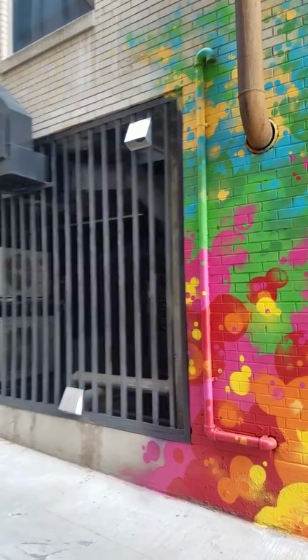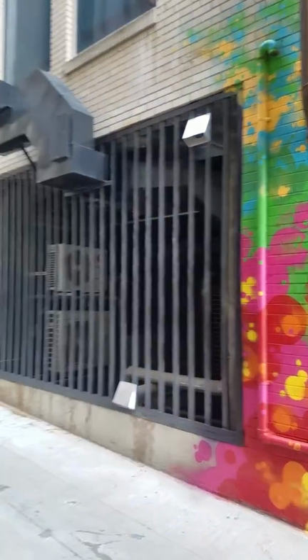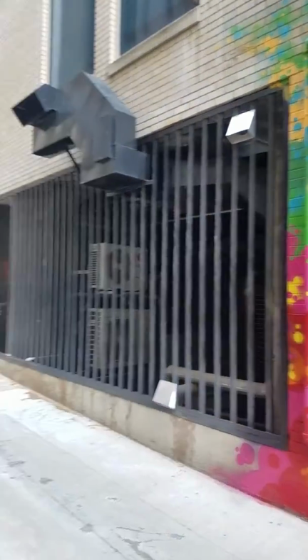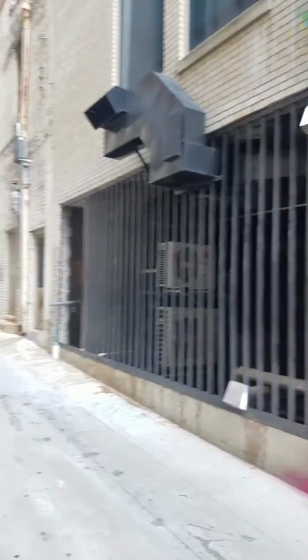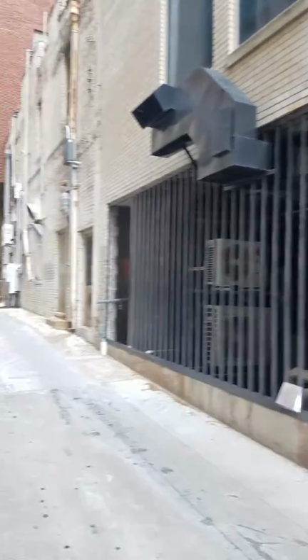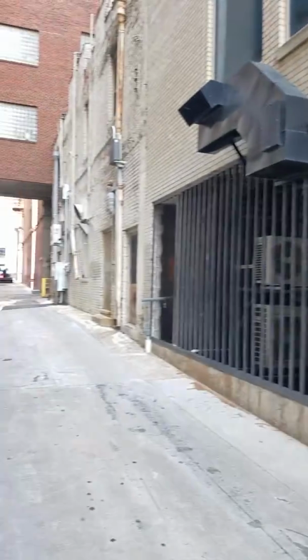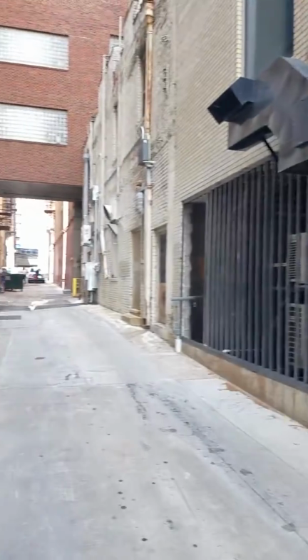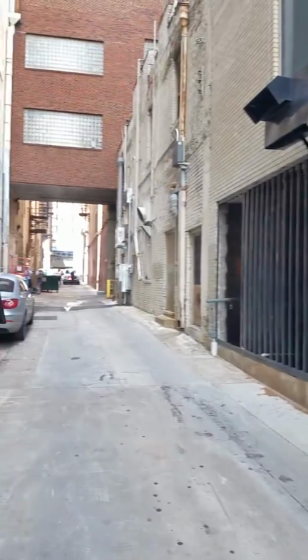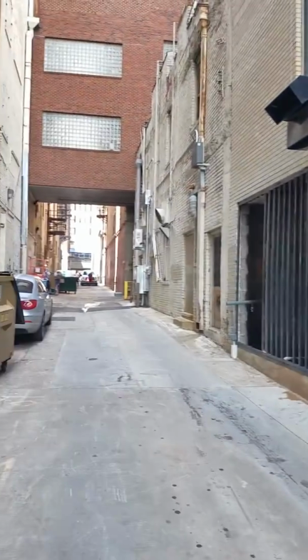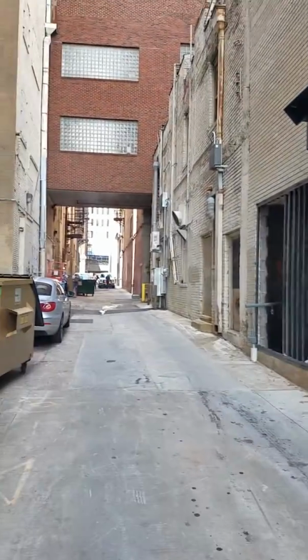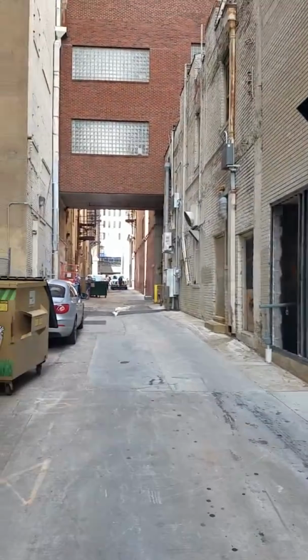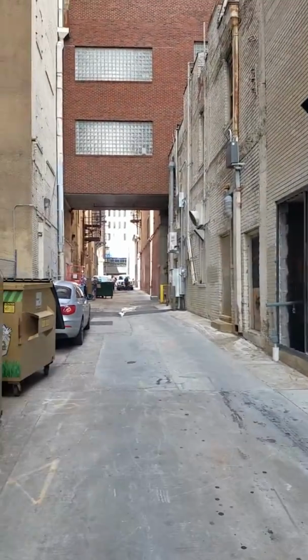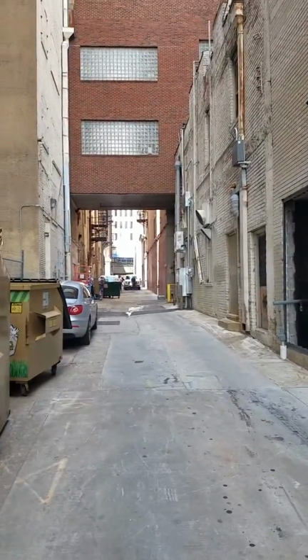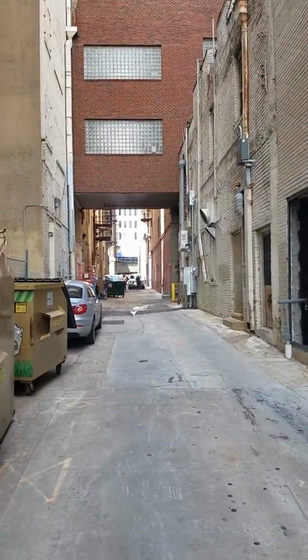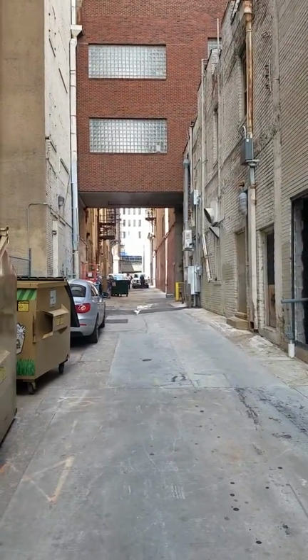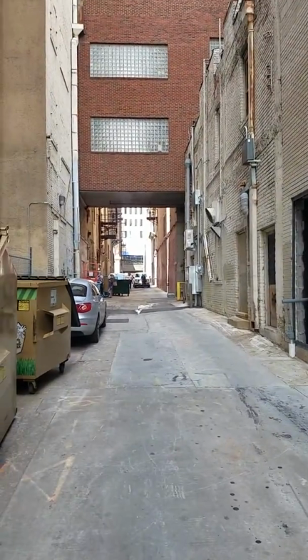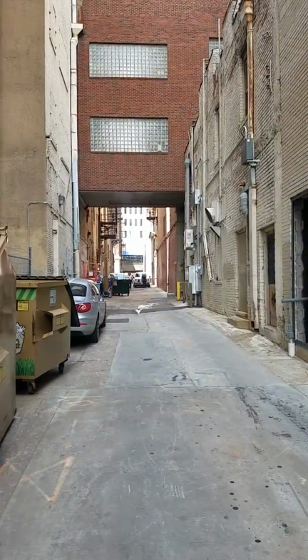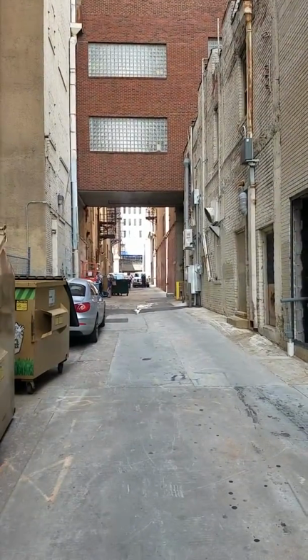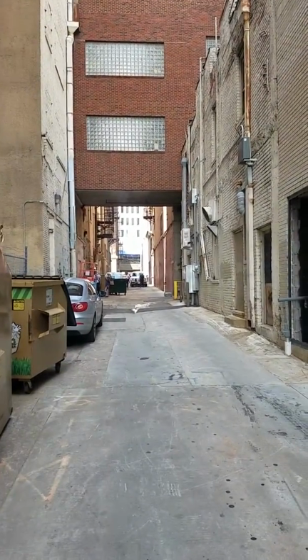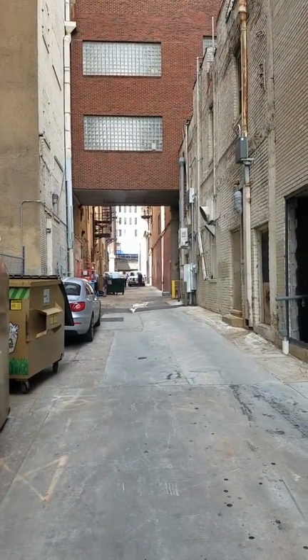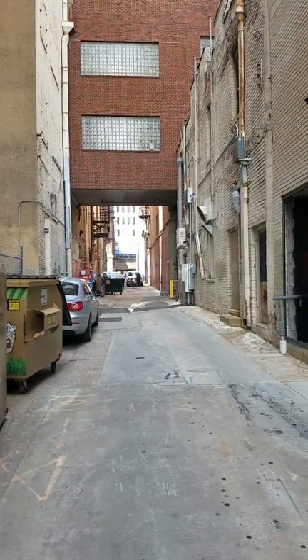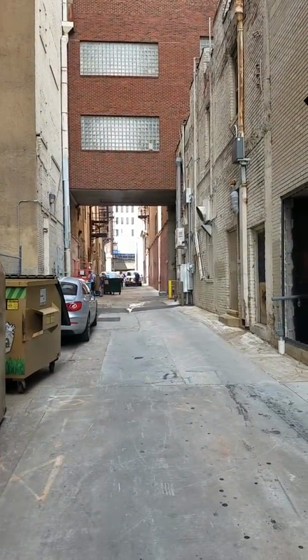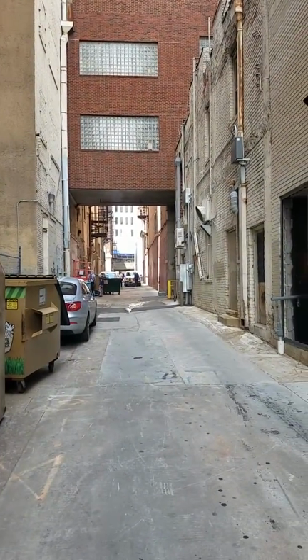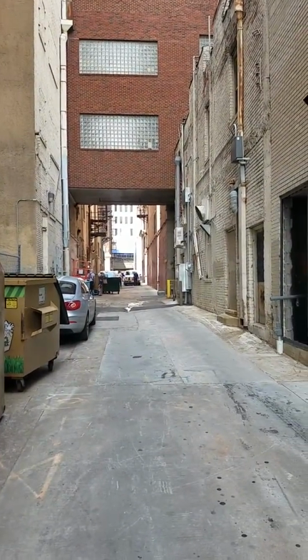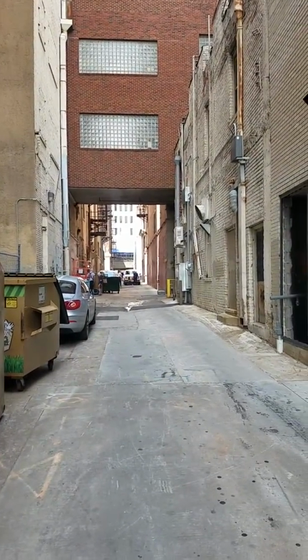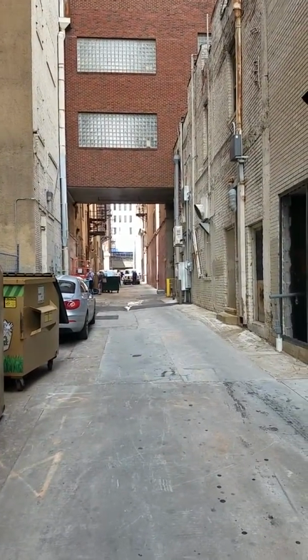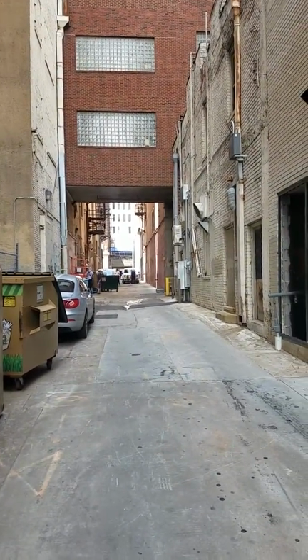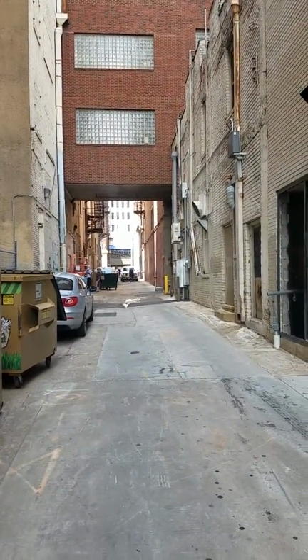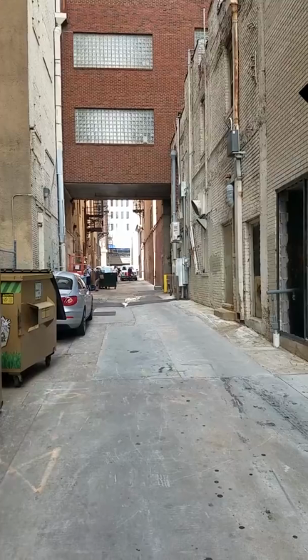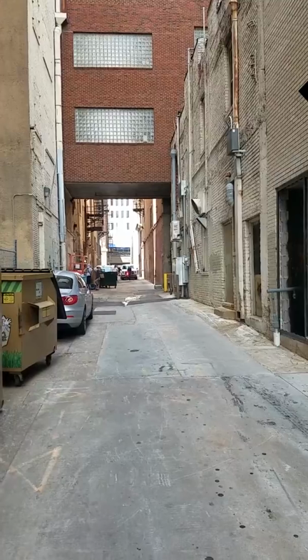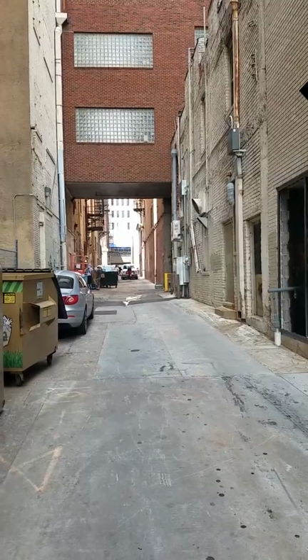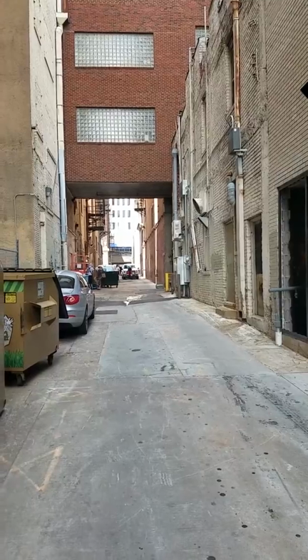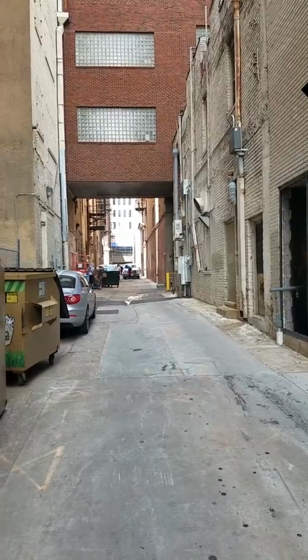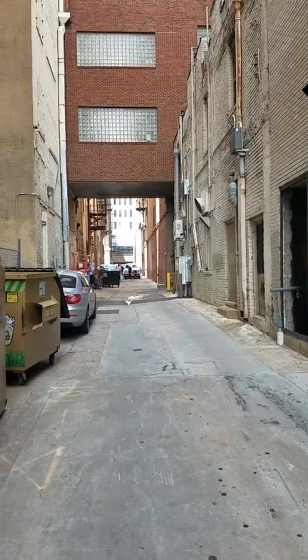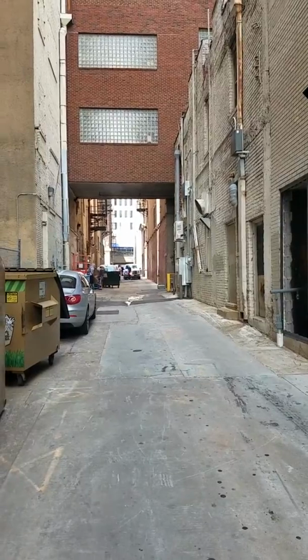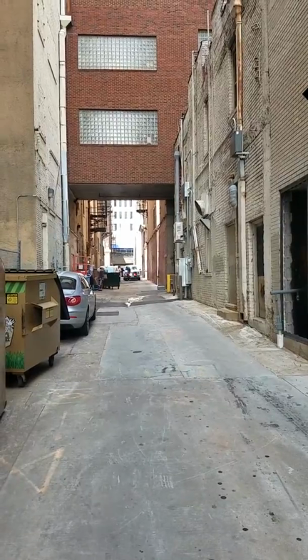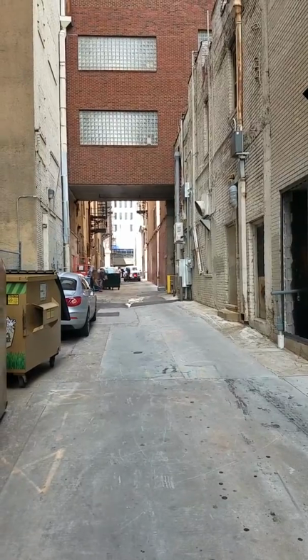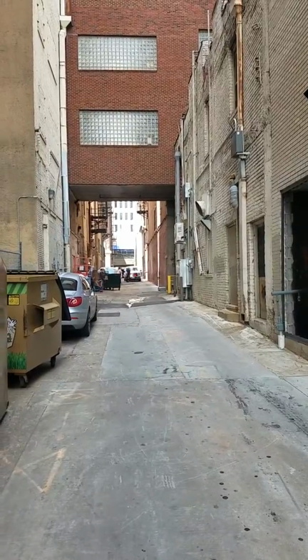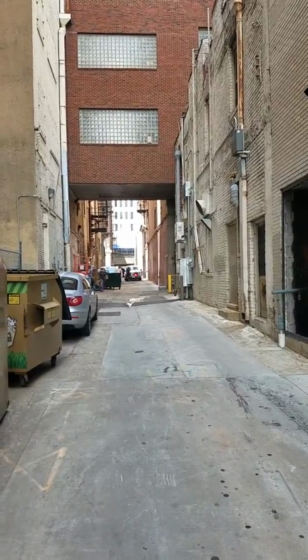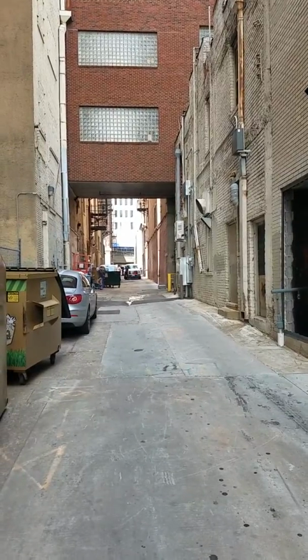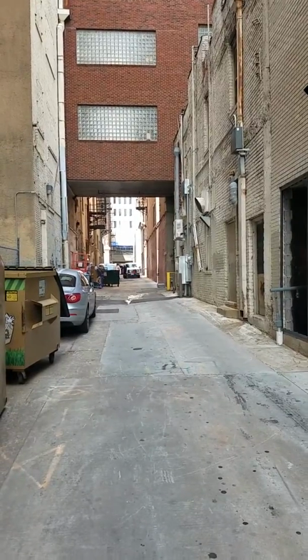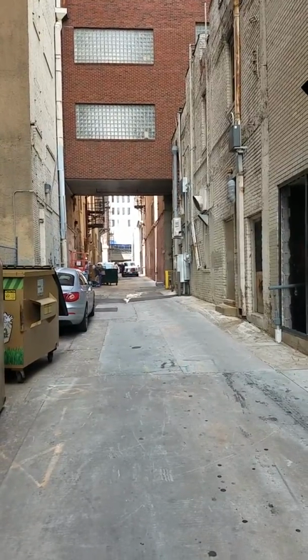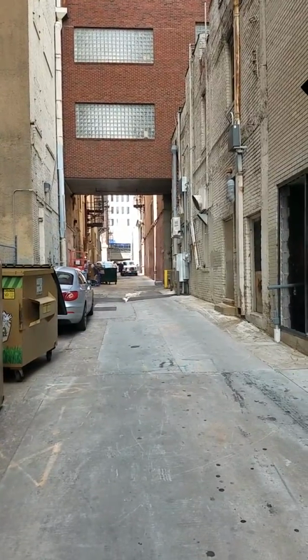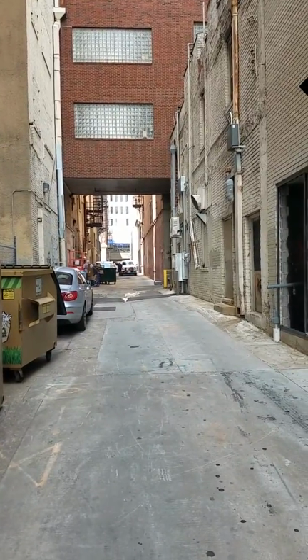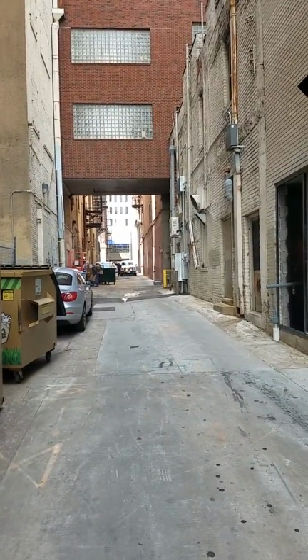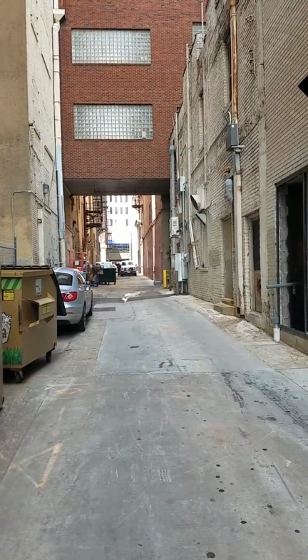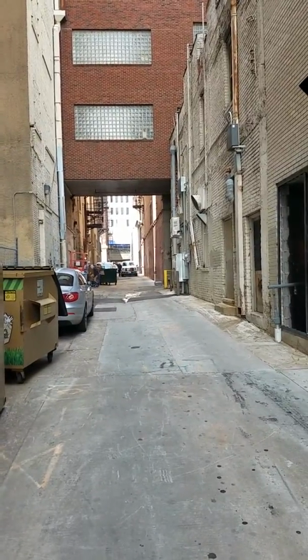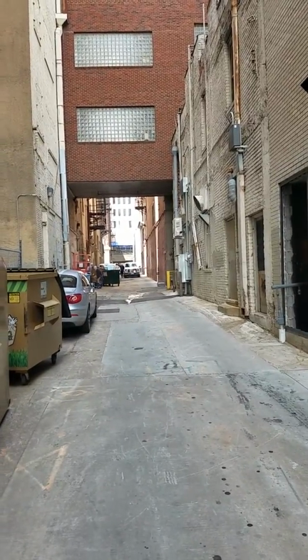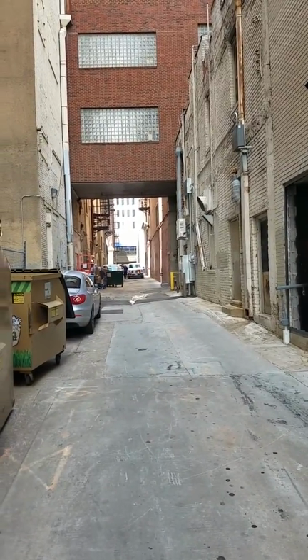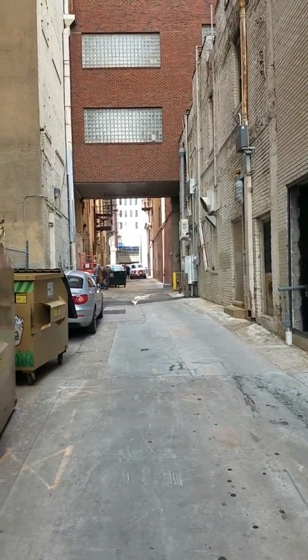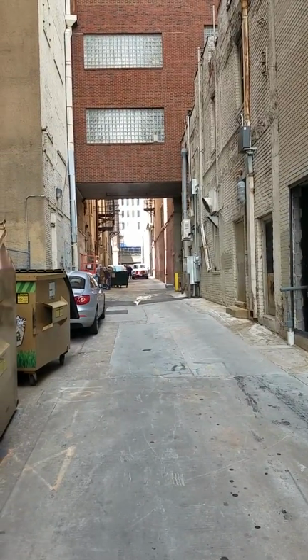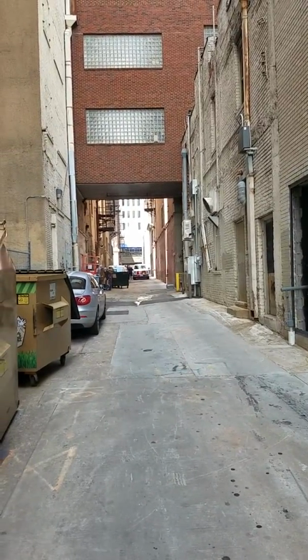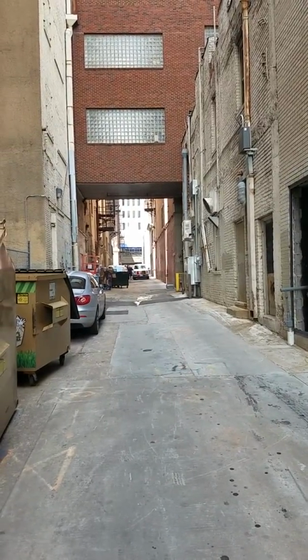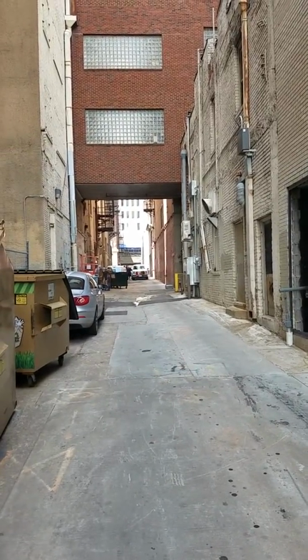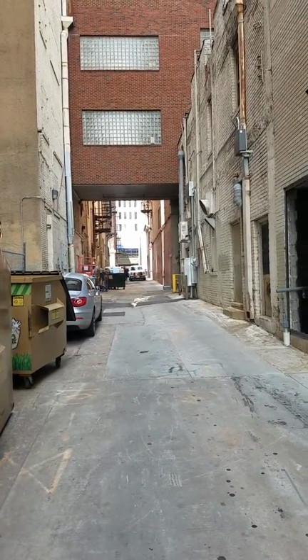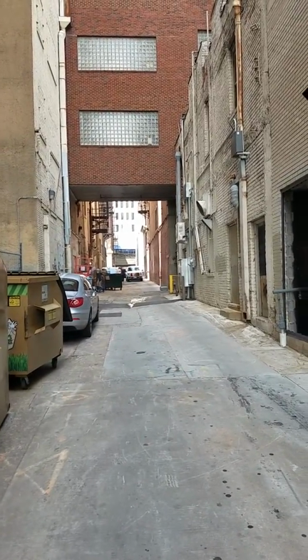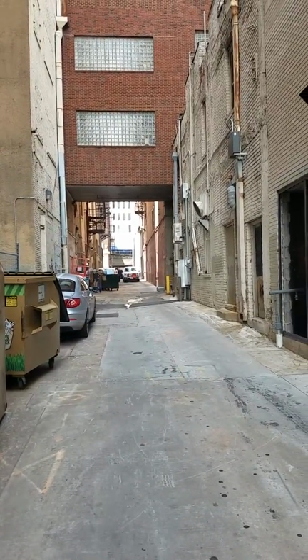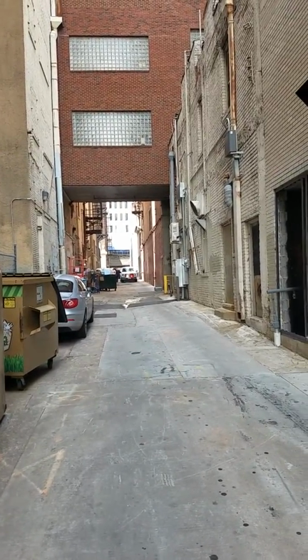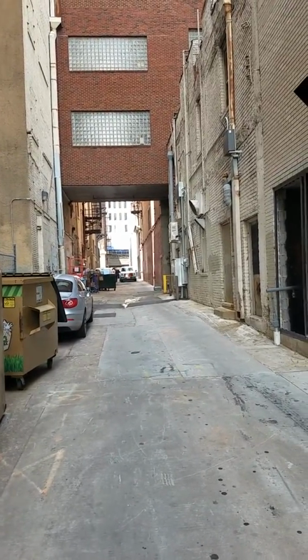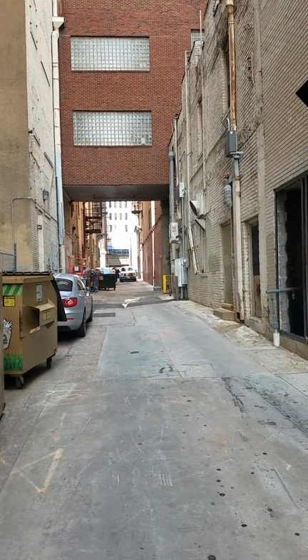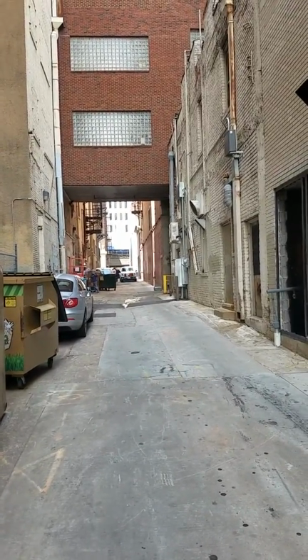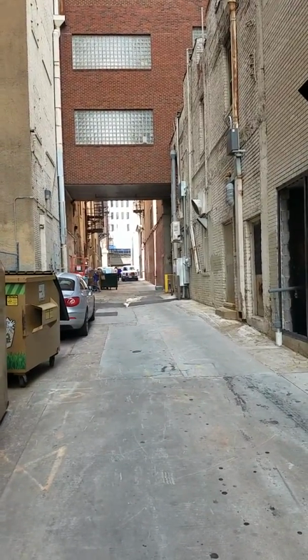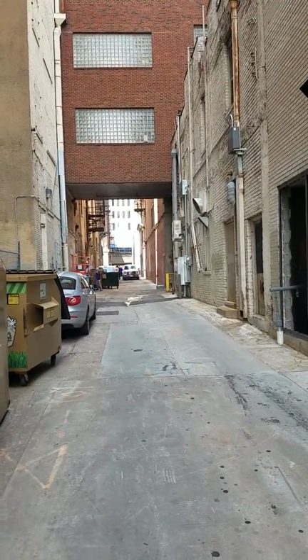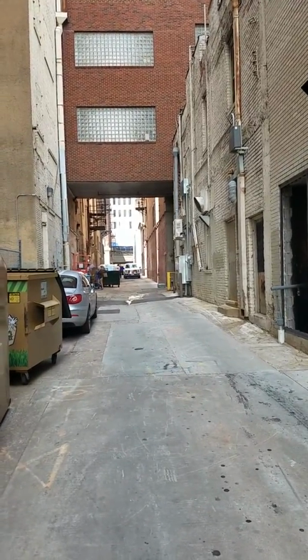There's a few more all the way down the alleyway. It's pretty rough right now but soon to be colorful and clean.